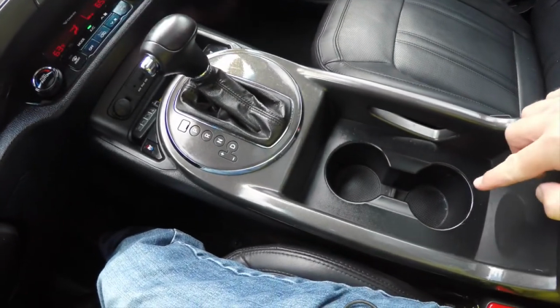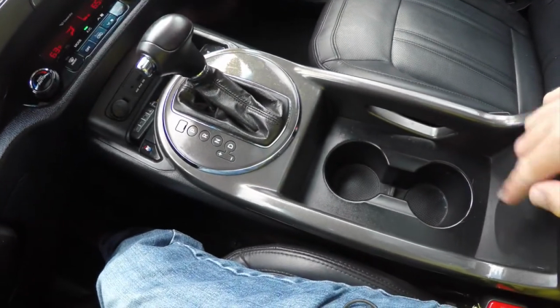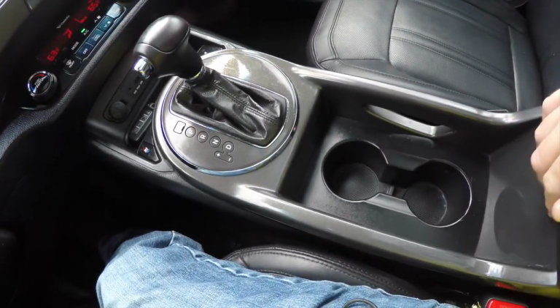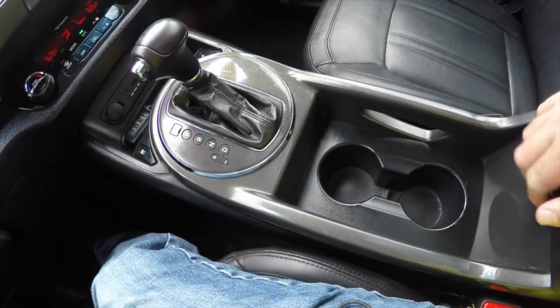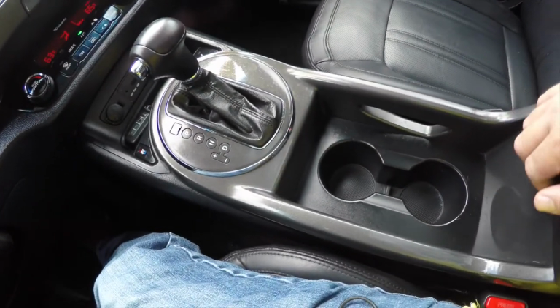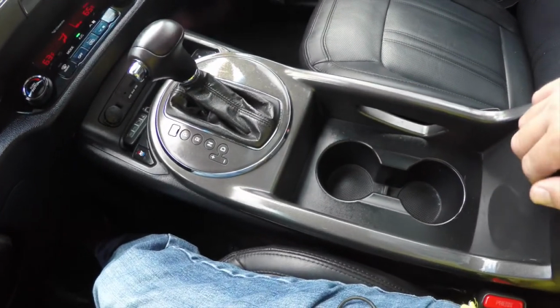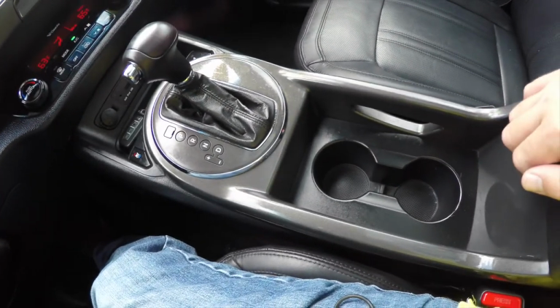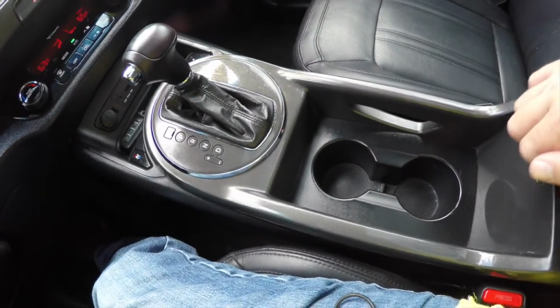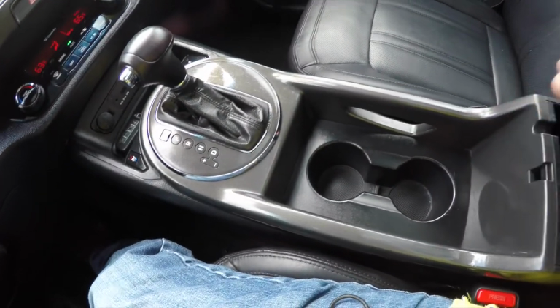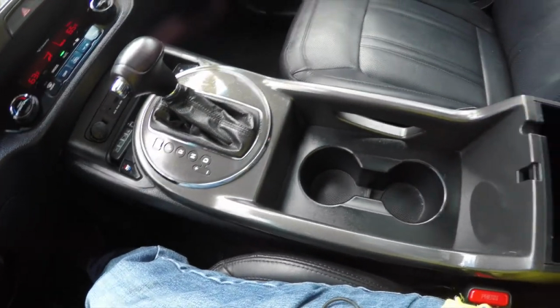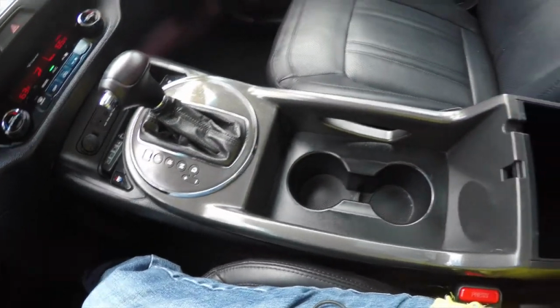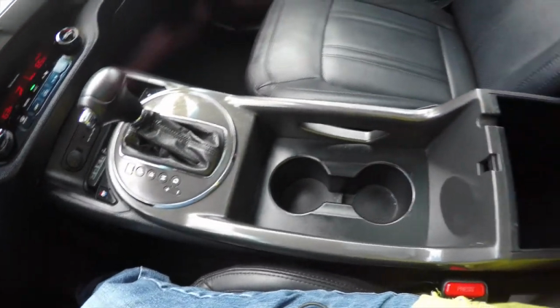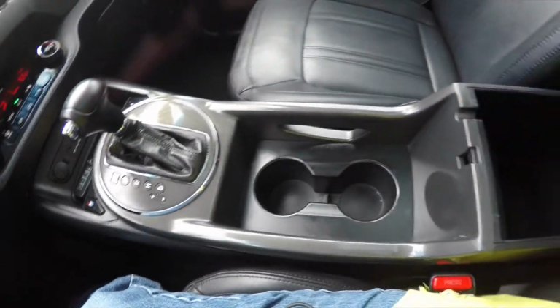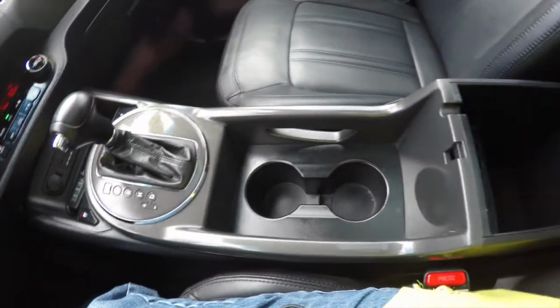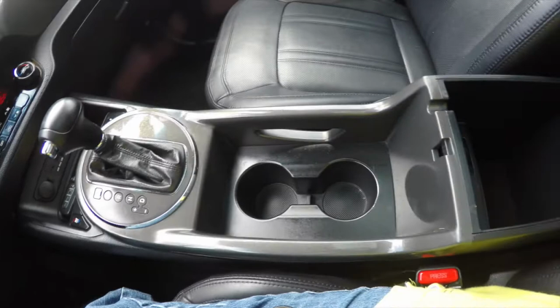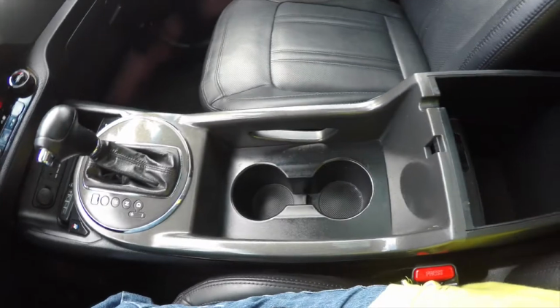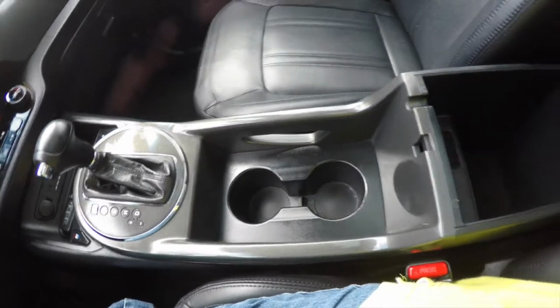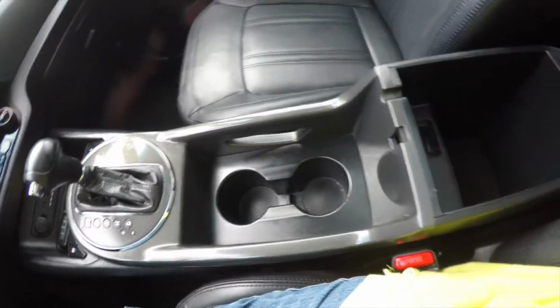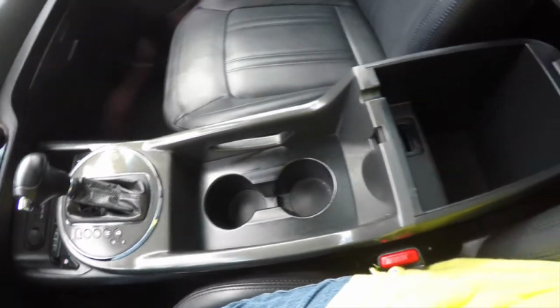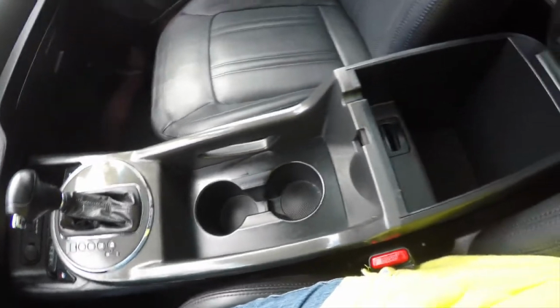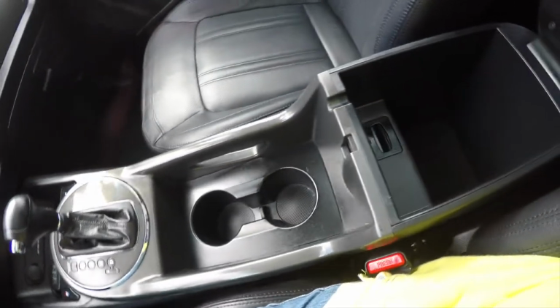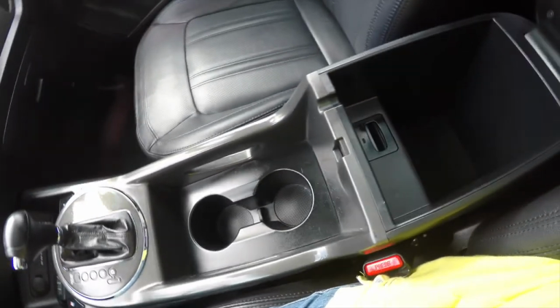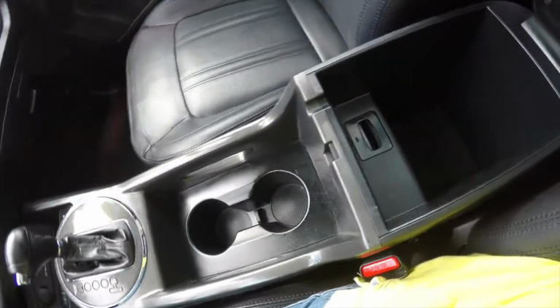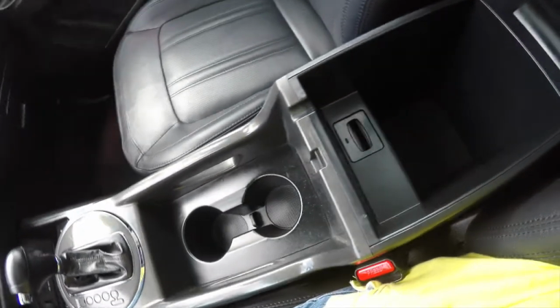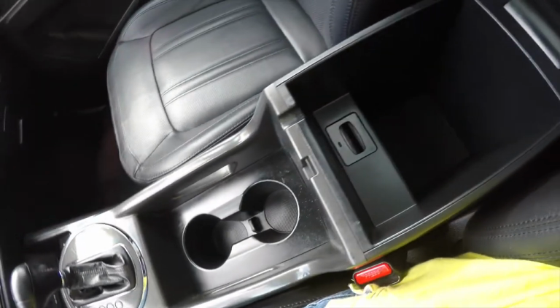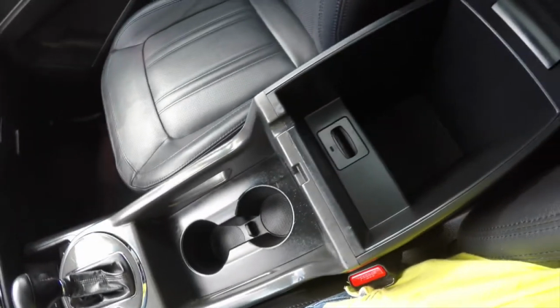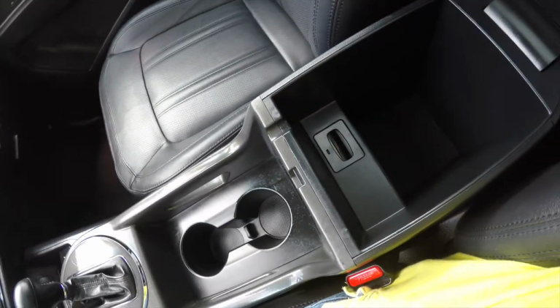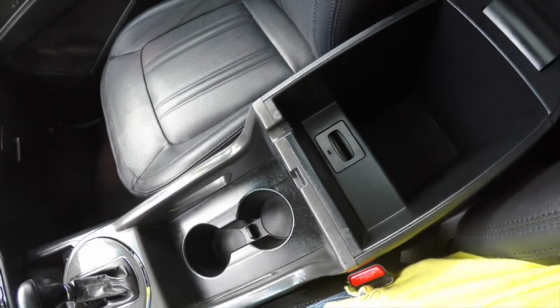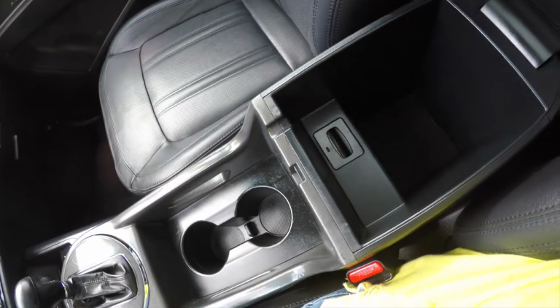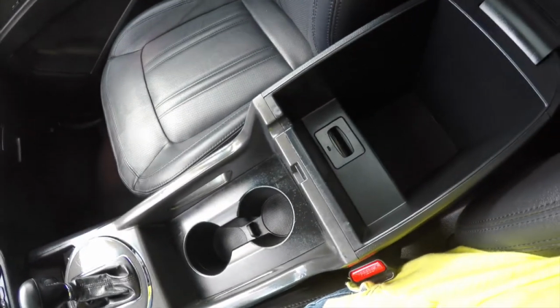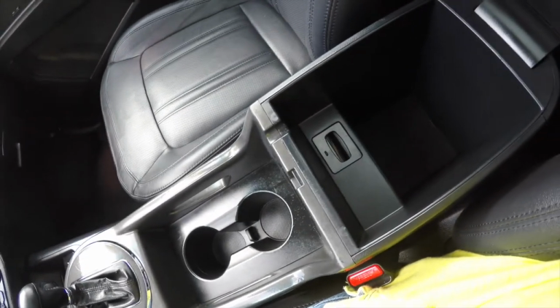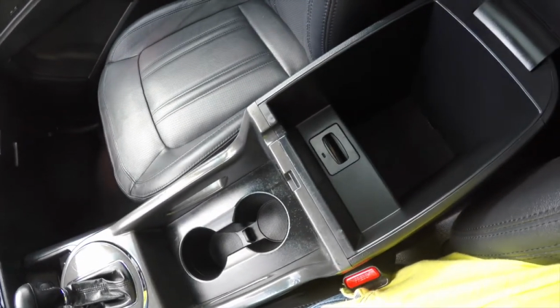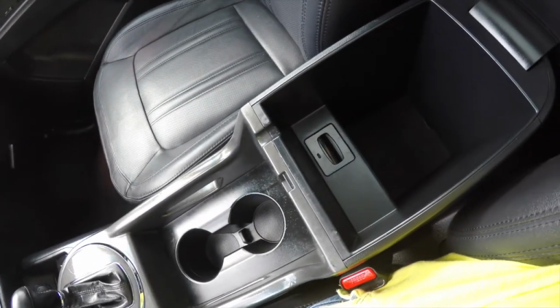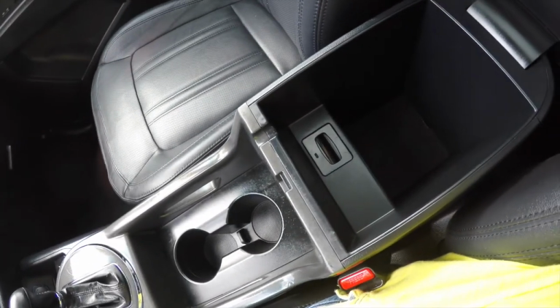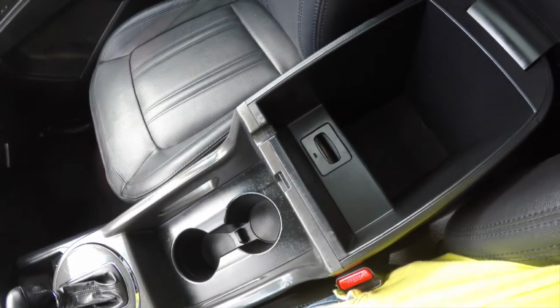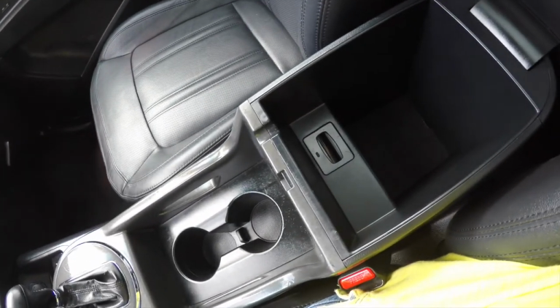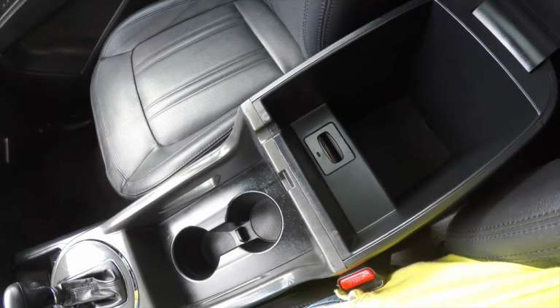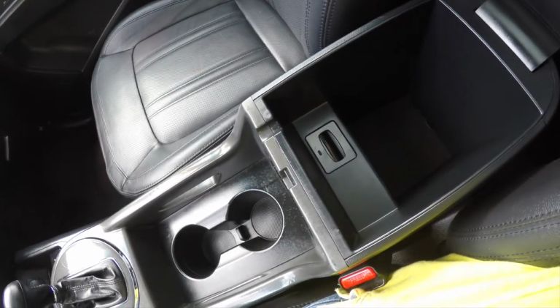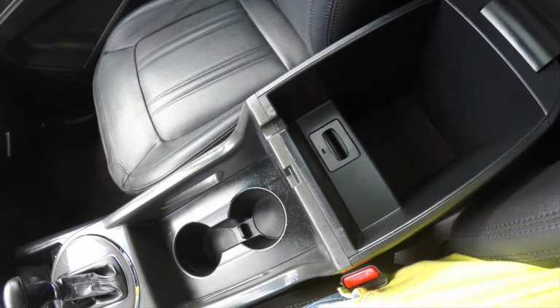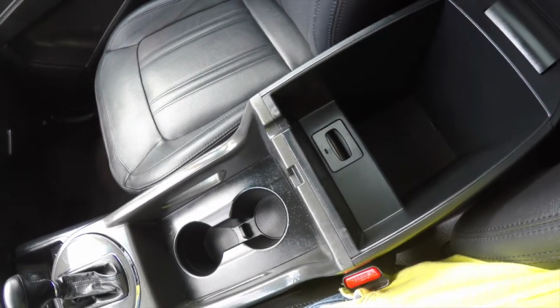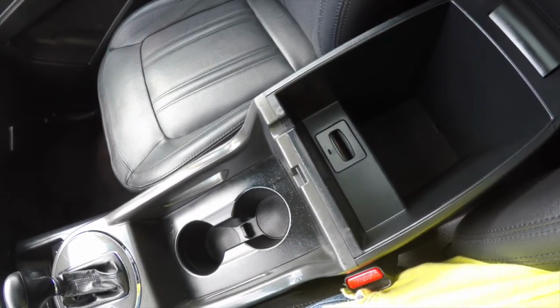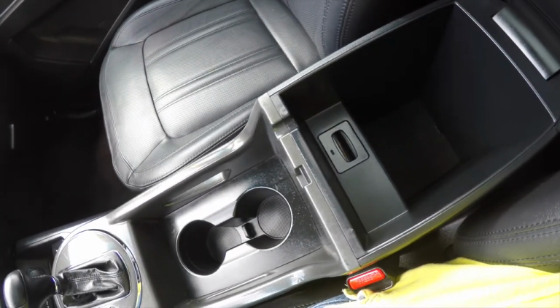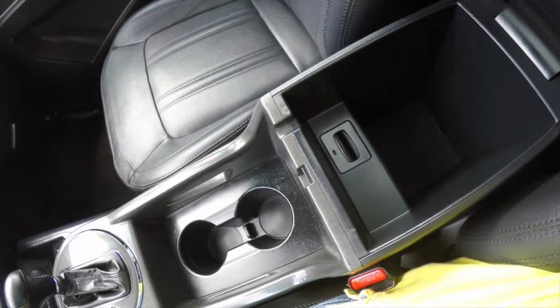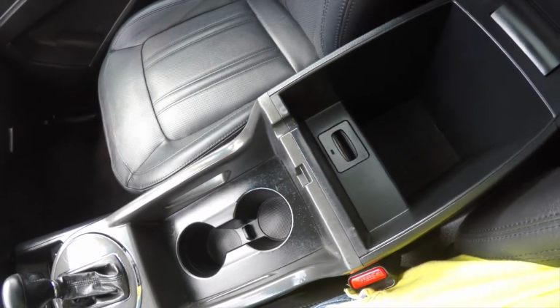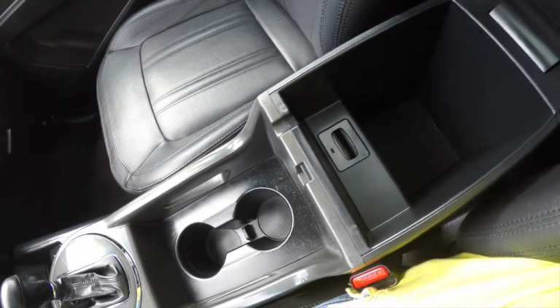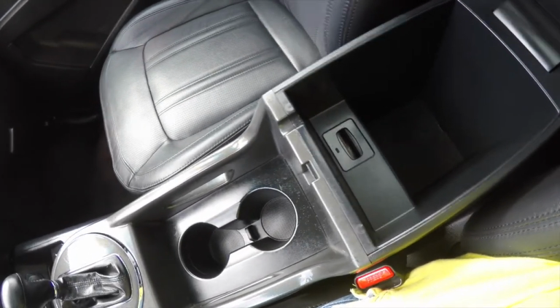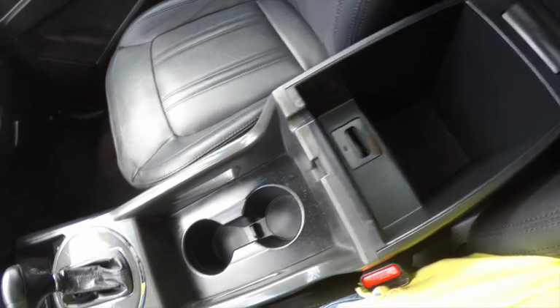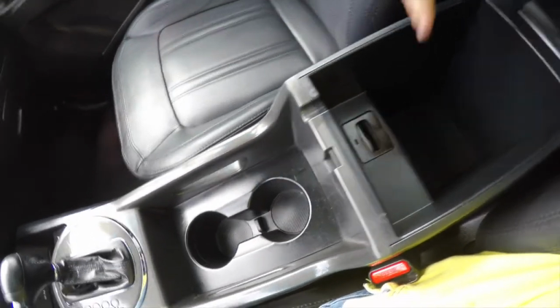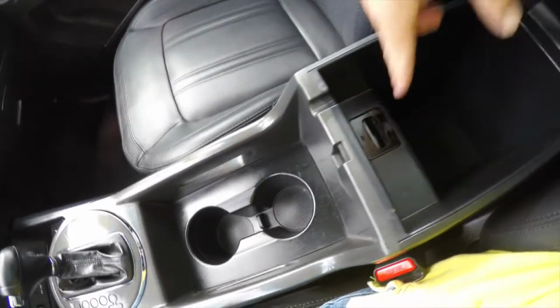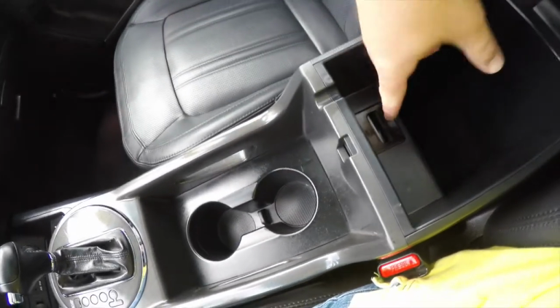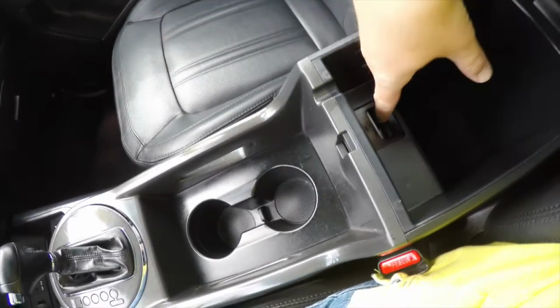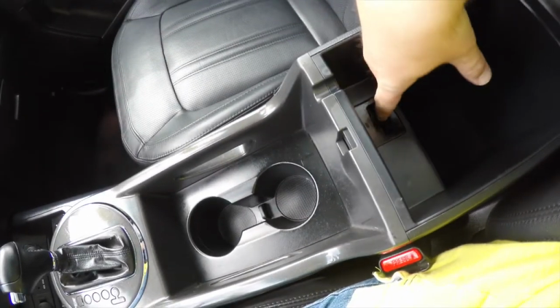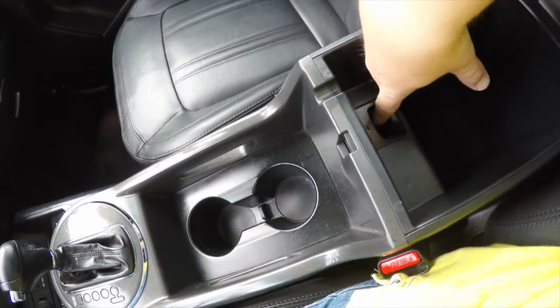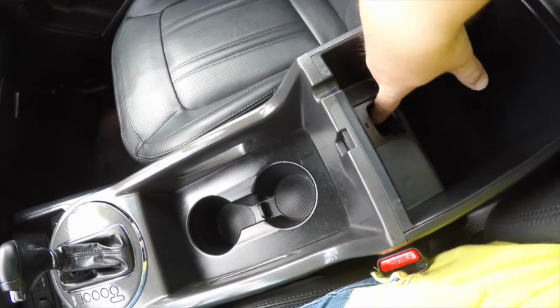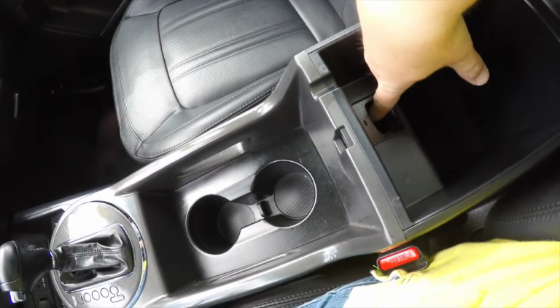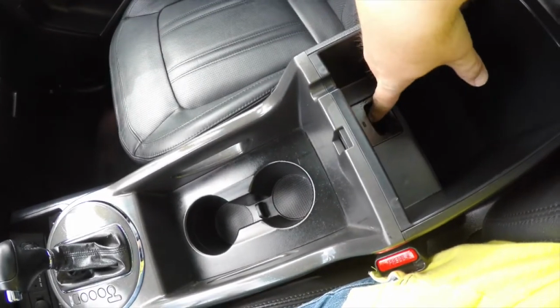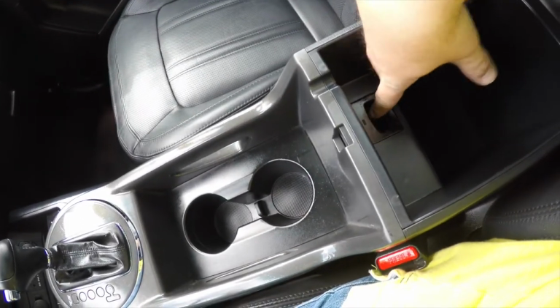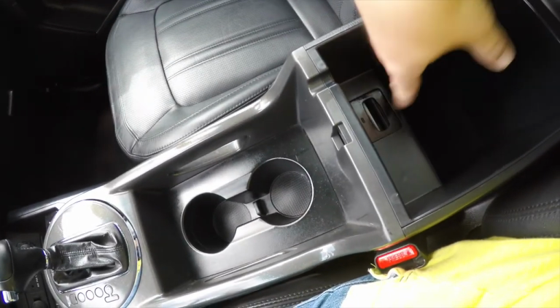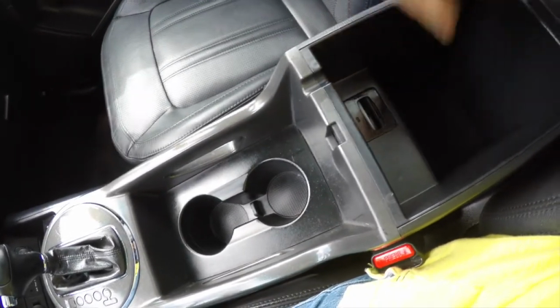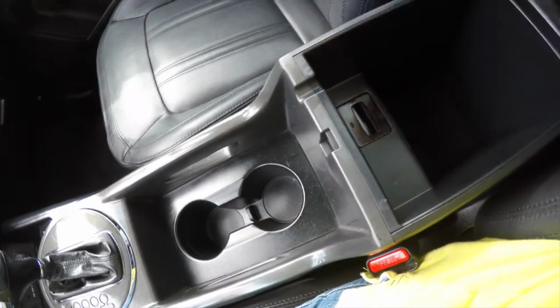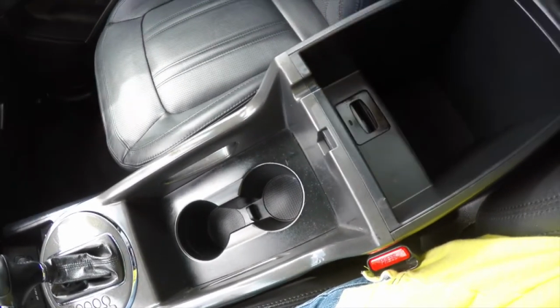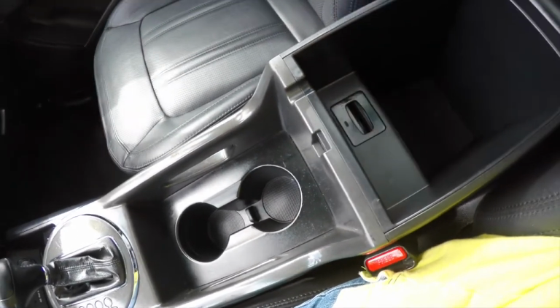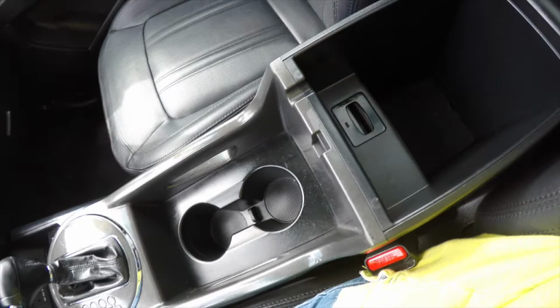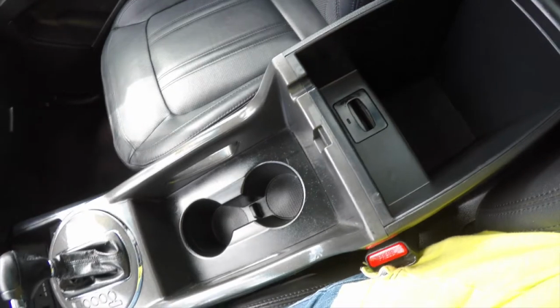There are dual front cup holders and a nice amount of storage in the center armrest. This slot here is to store your key.